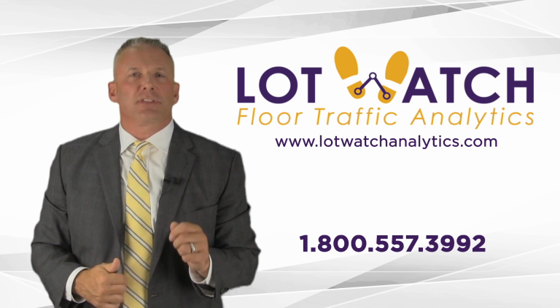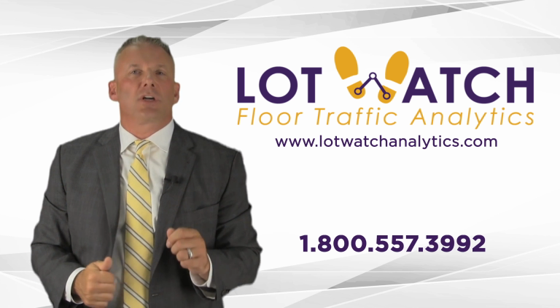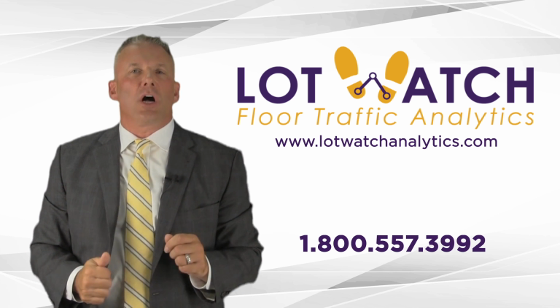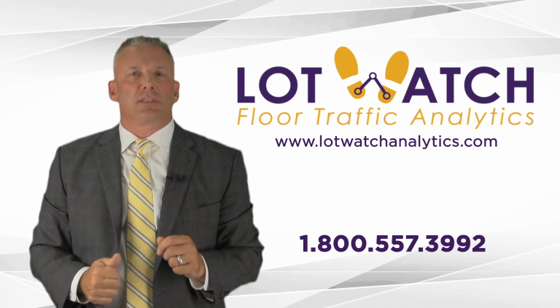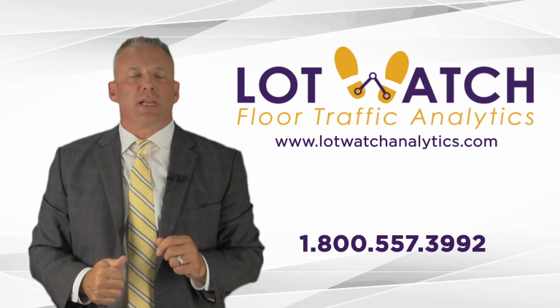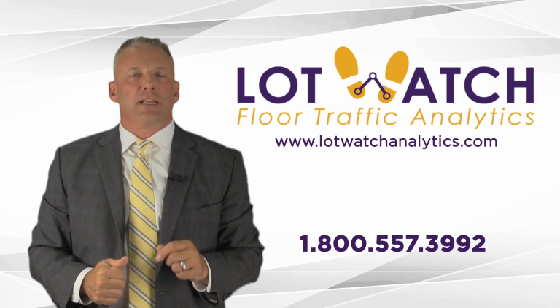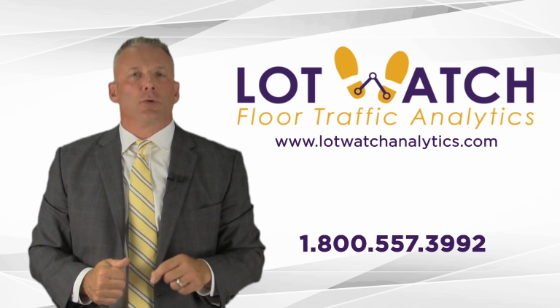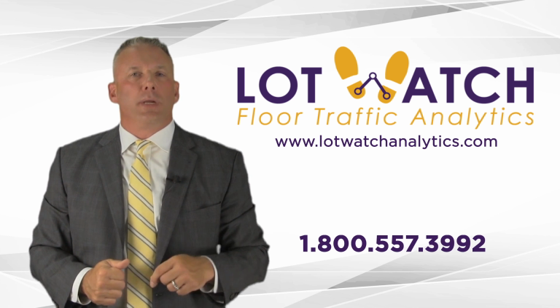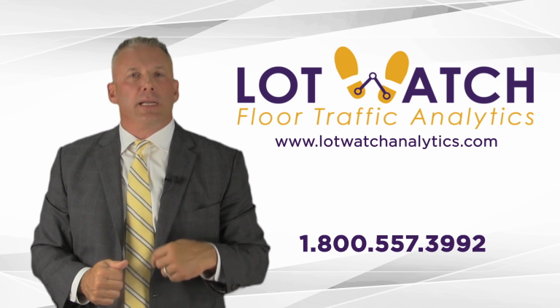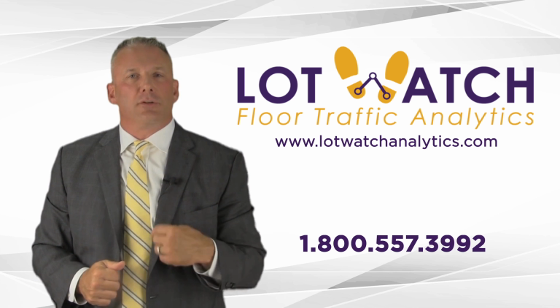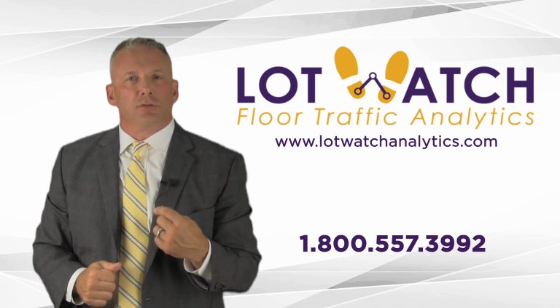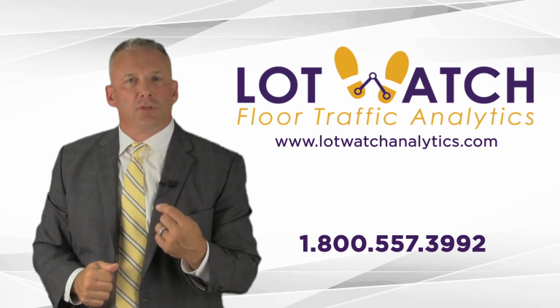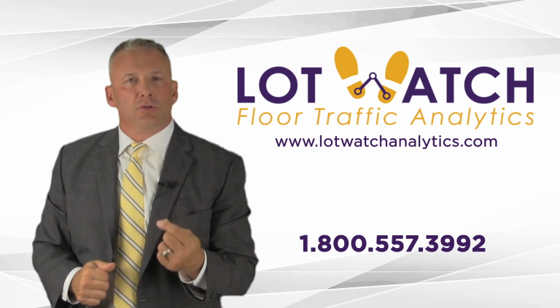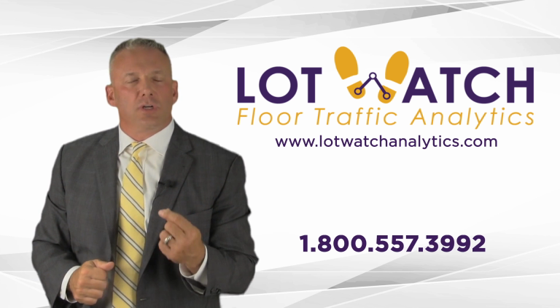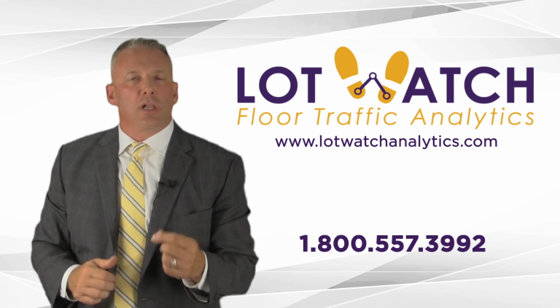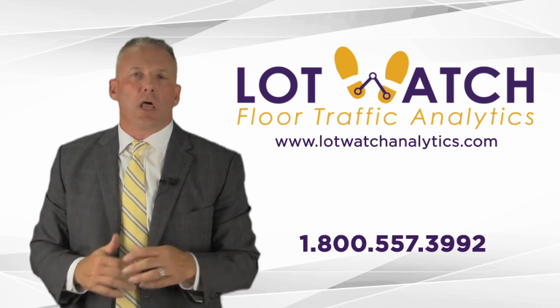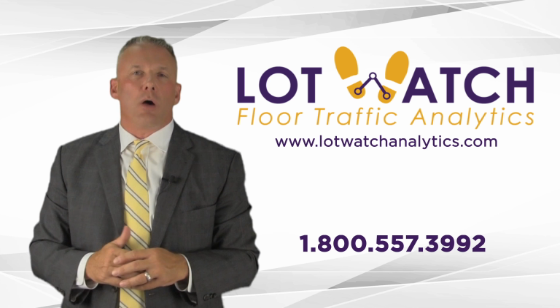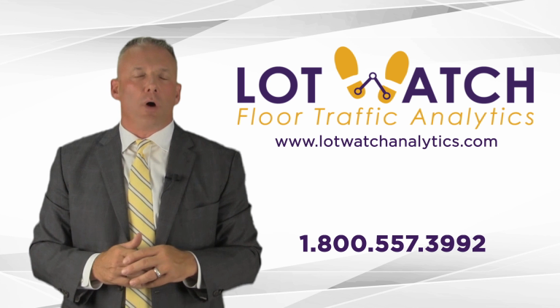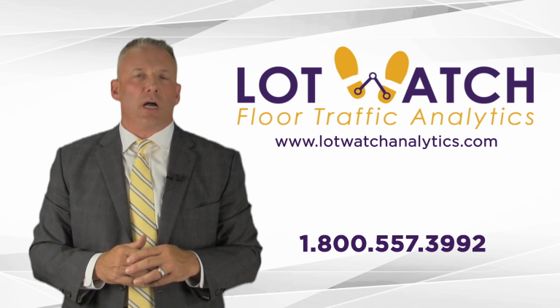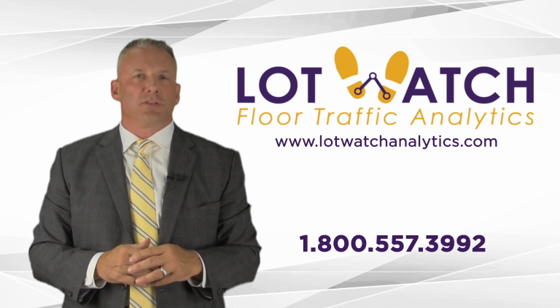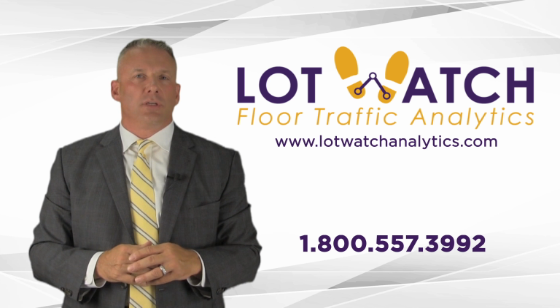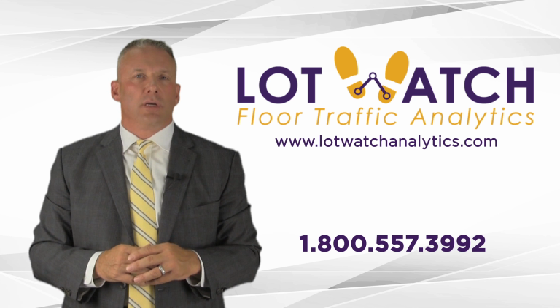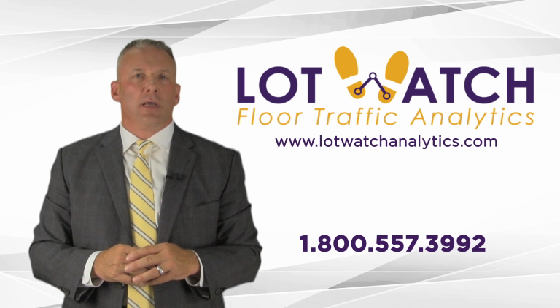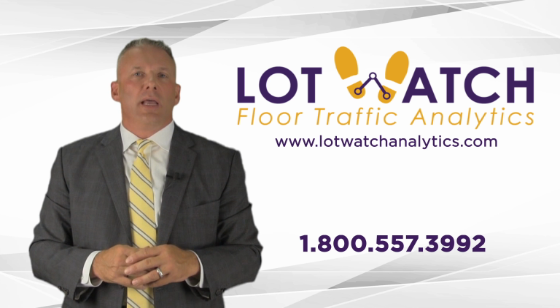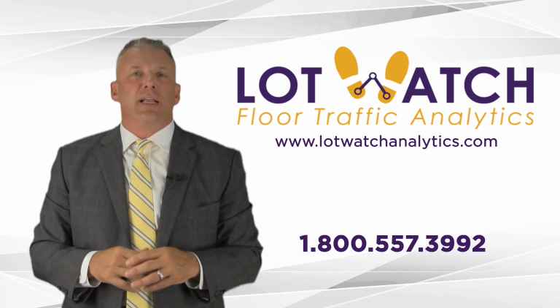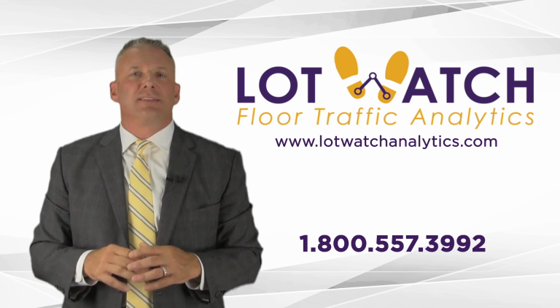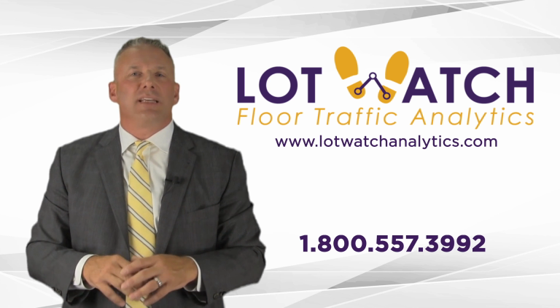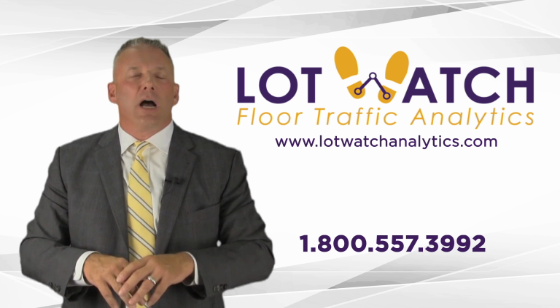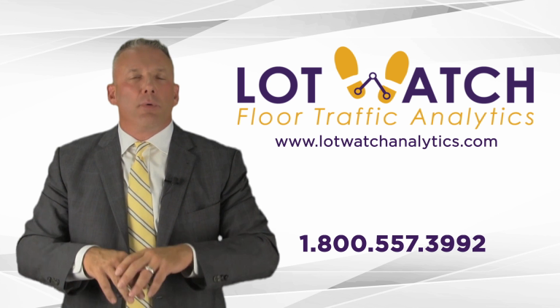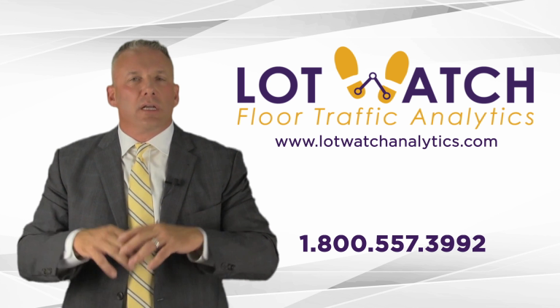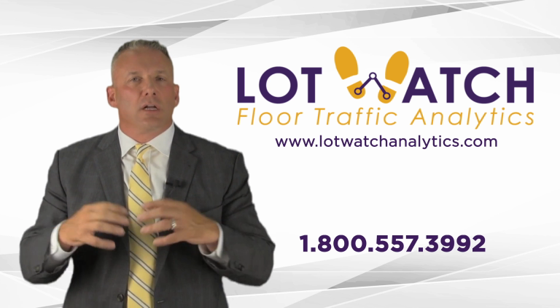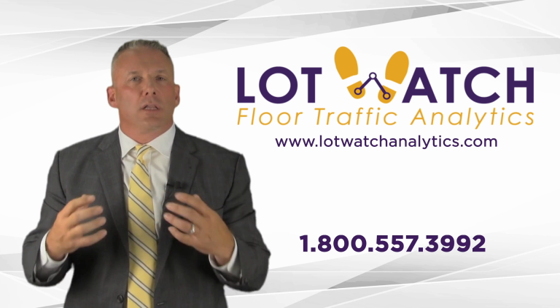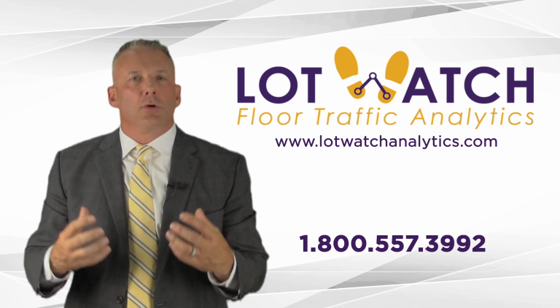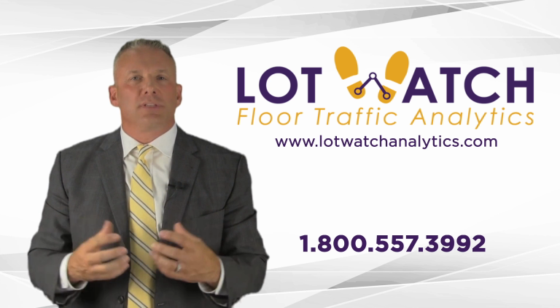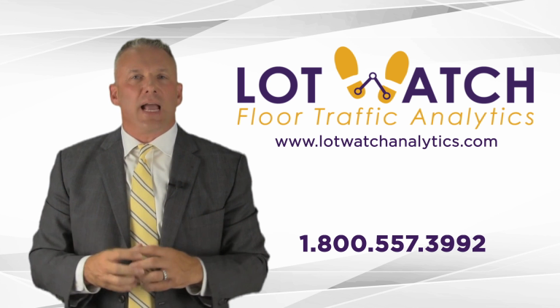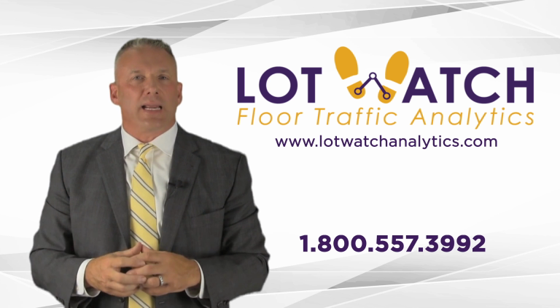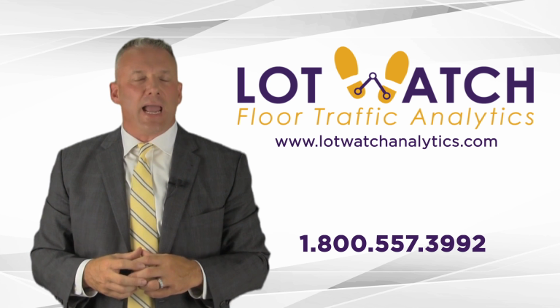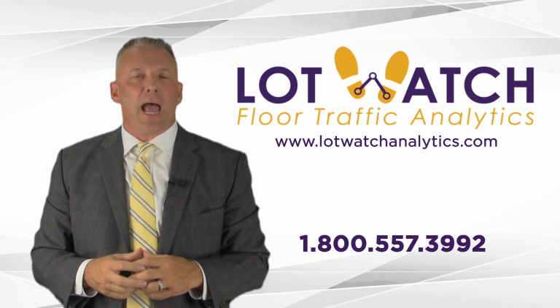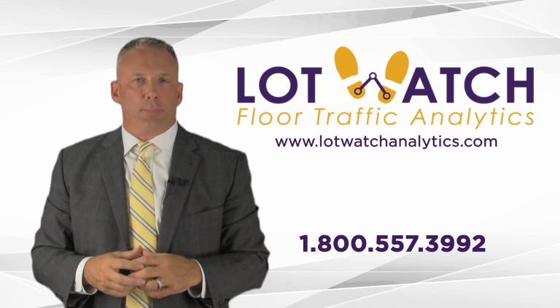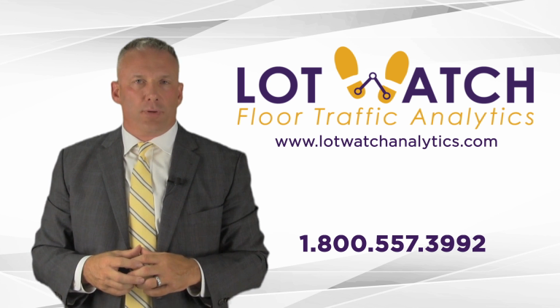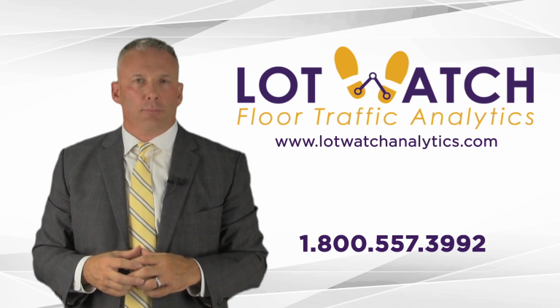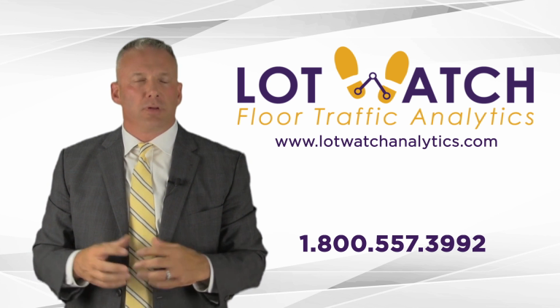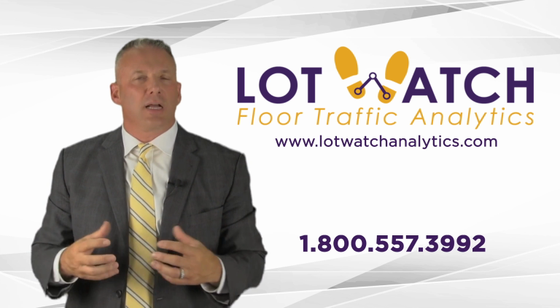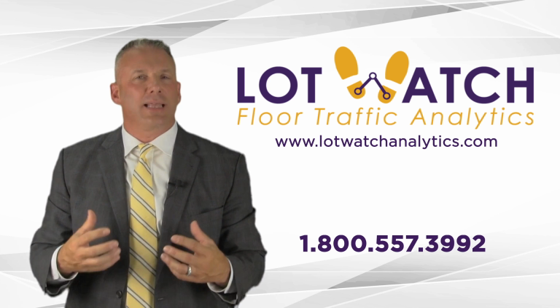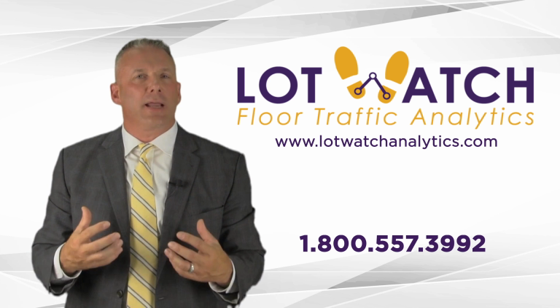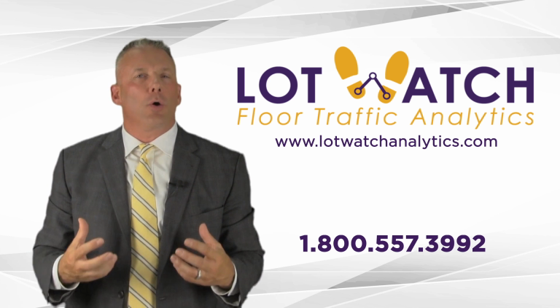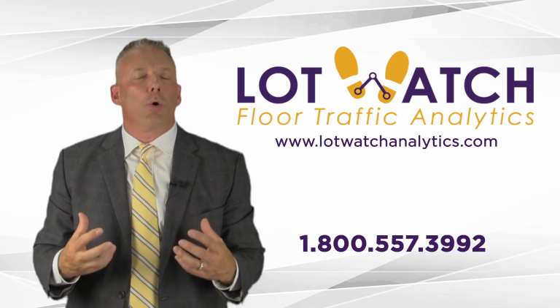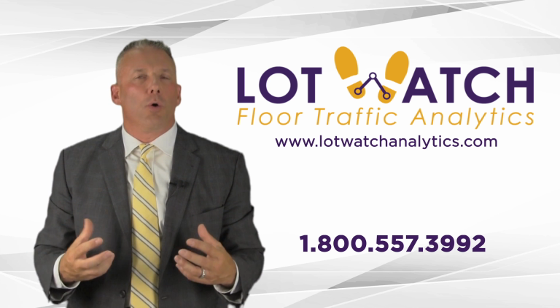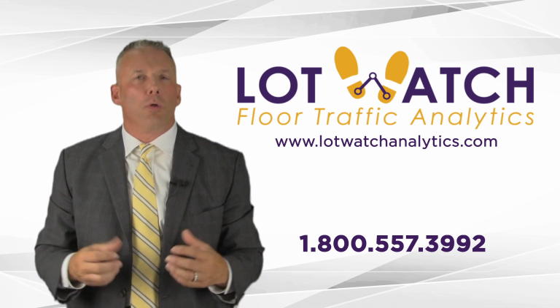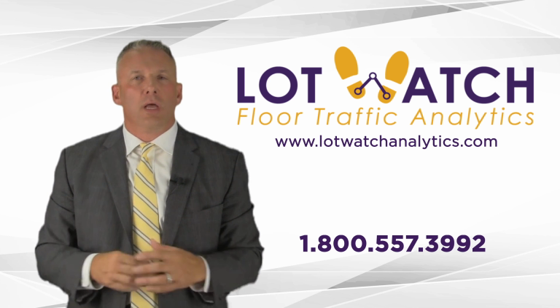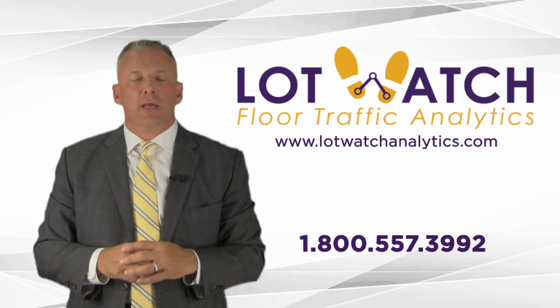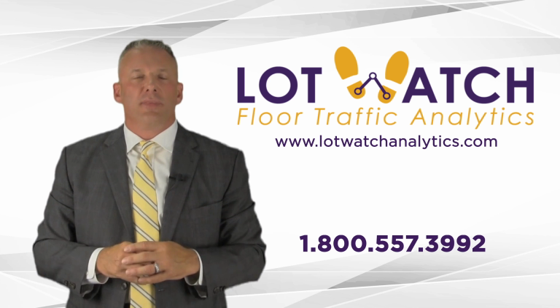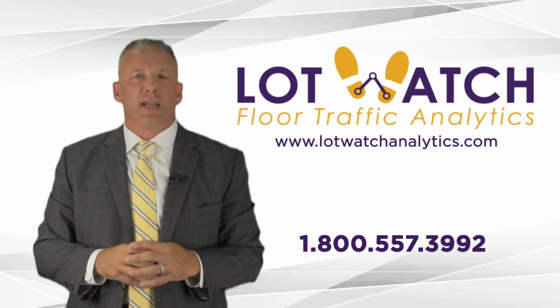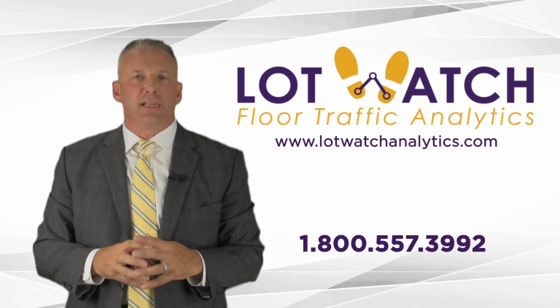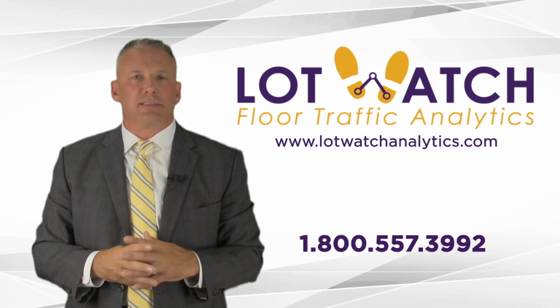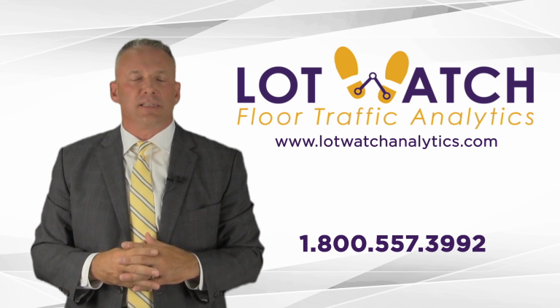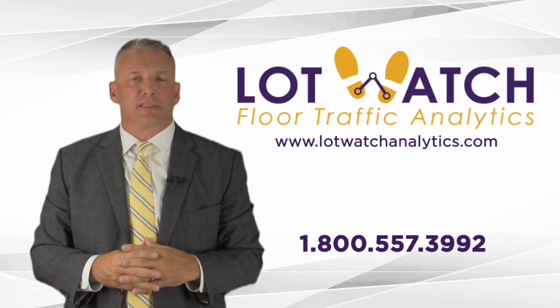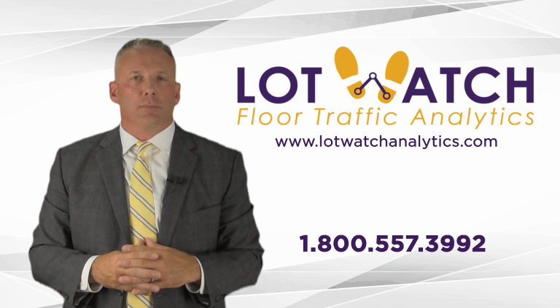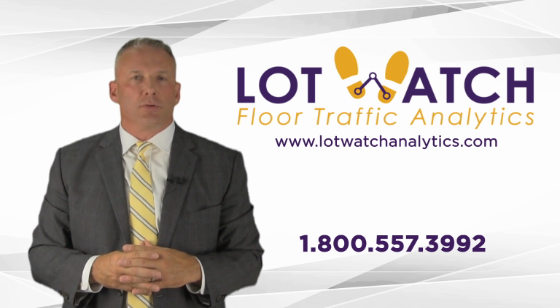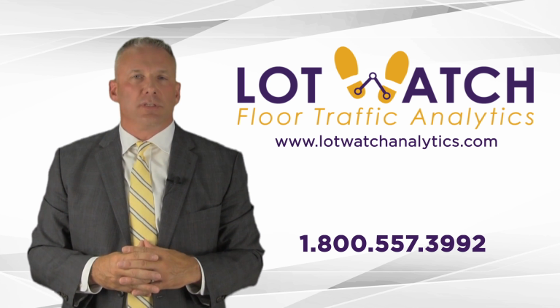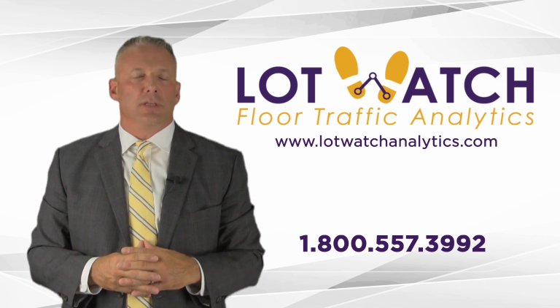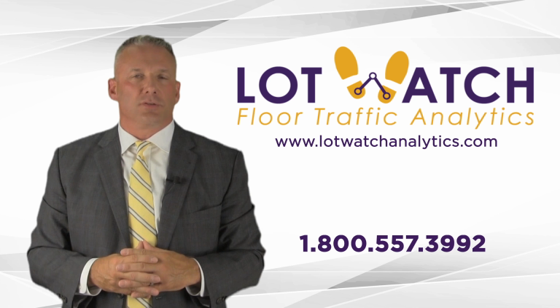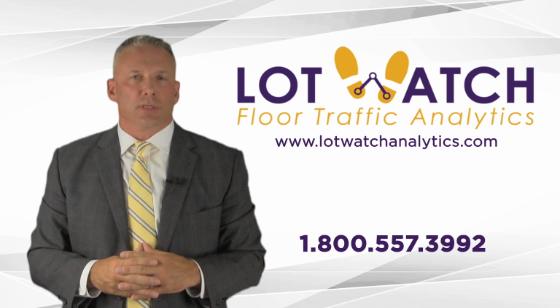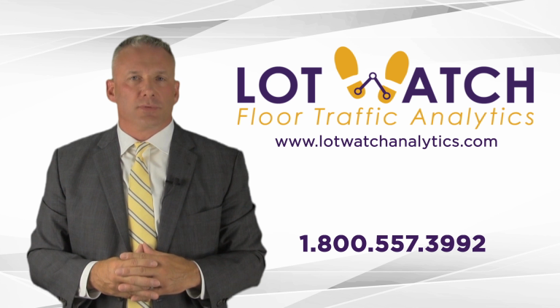Lot Watch is an amazing tool and there's nothing like it out there in the marketplace. Give us a call today so we can introduce you to Lot Watch and see how we can close that gap — plug that hole that exists in most dealerships.